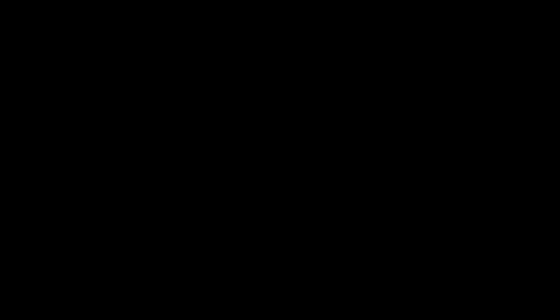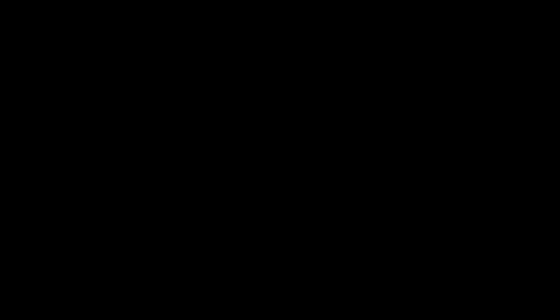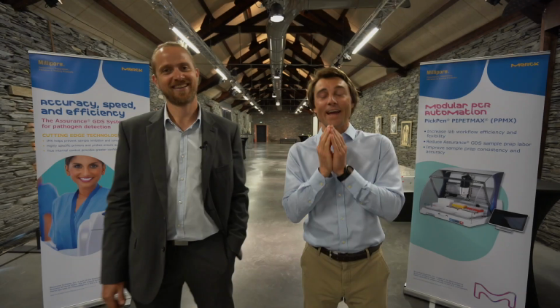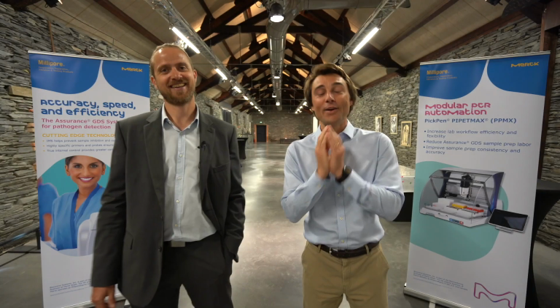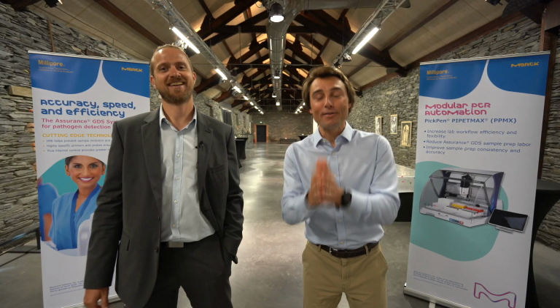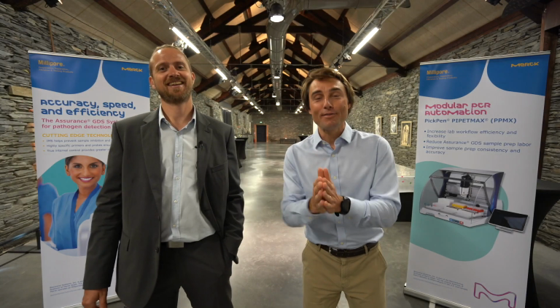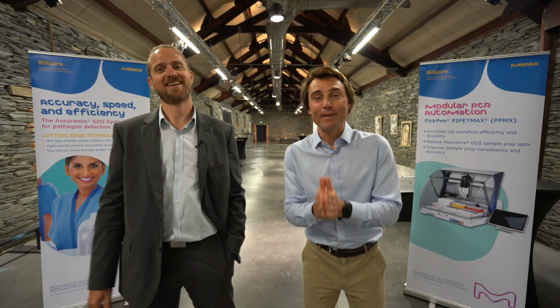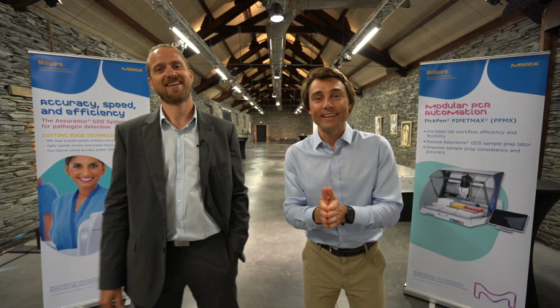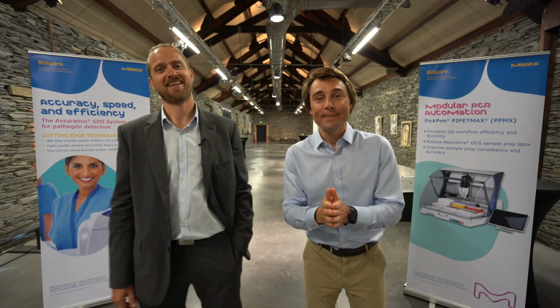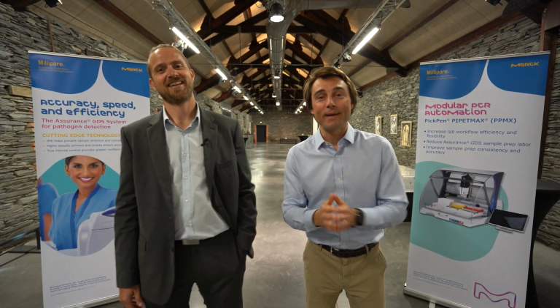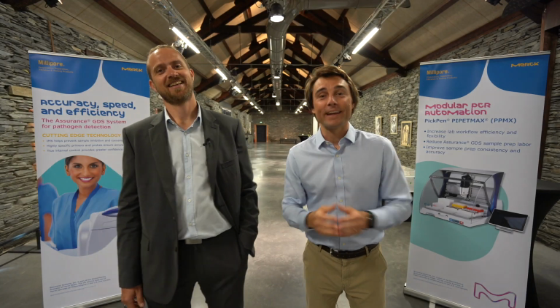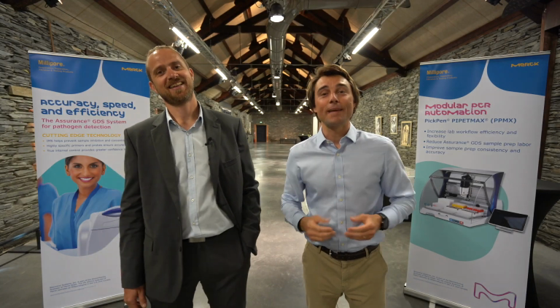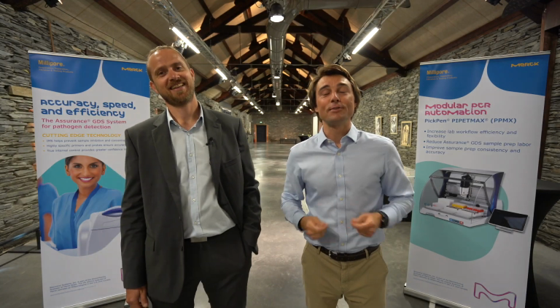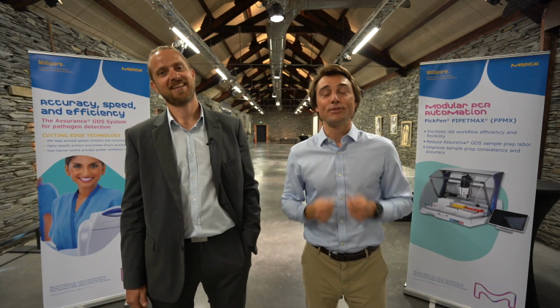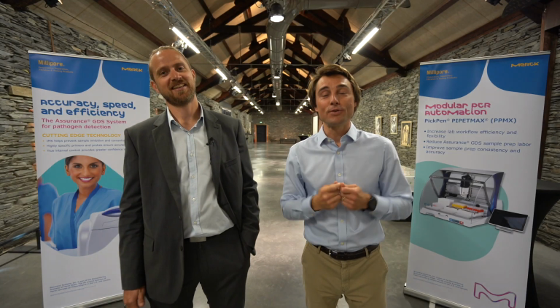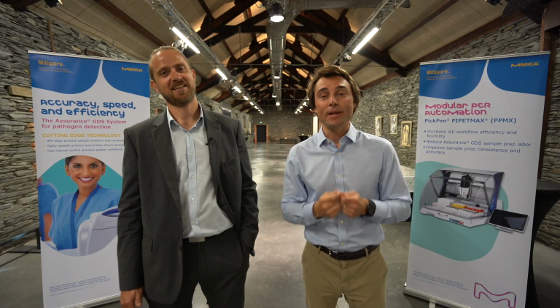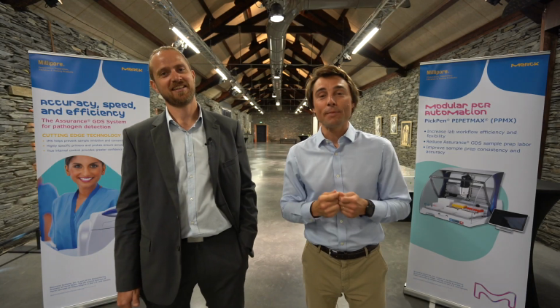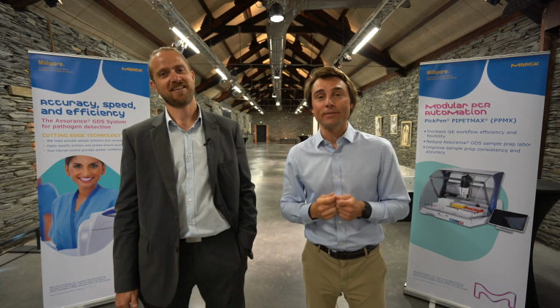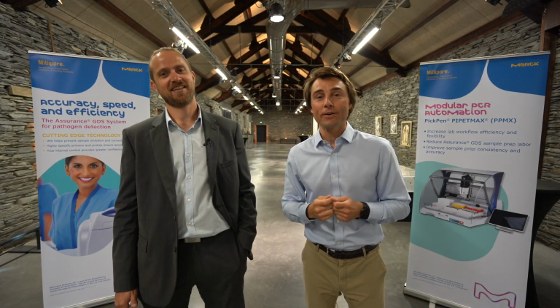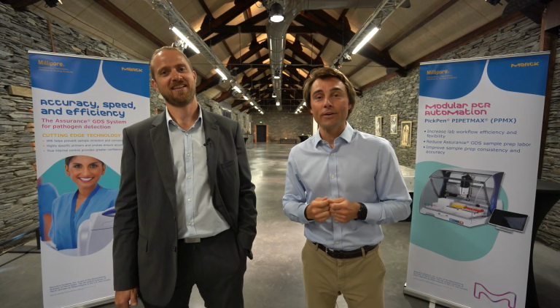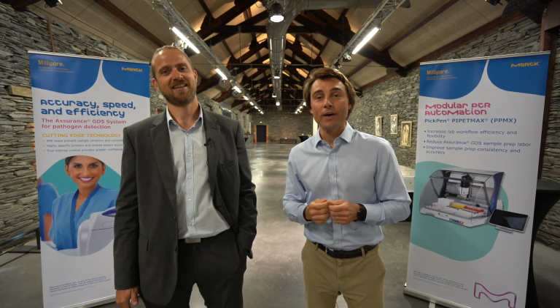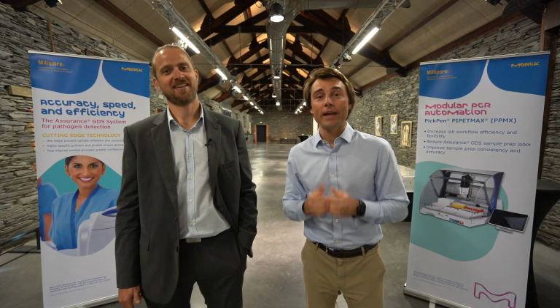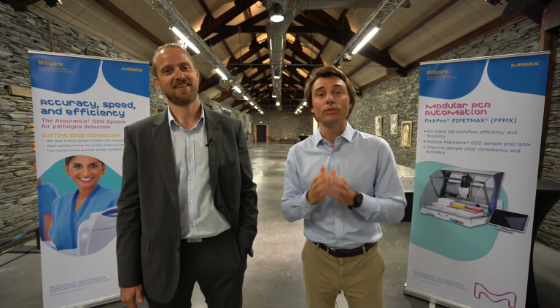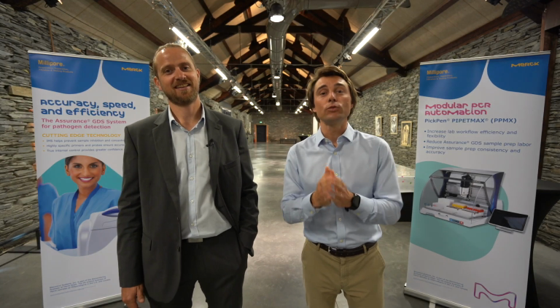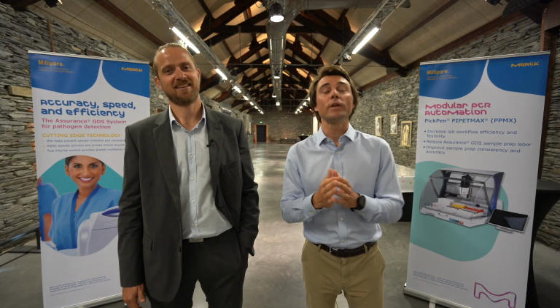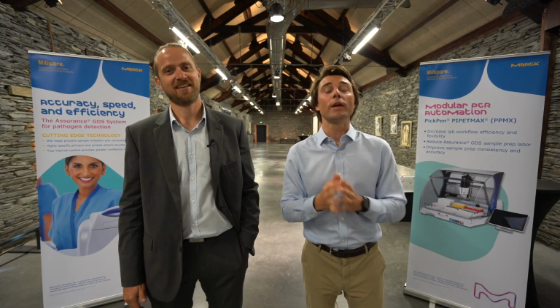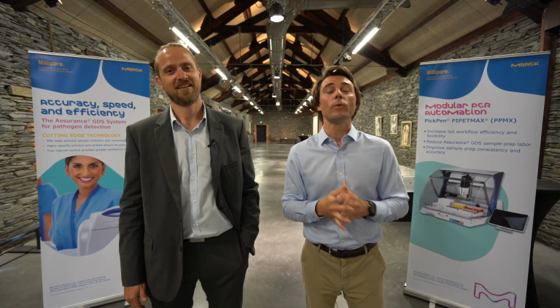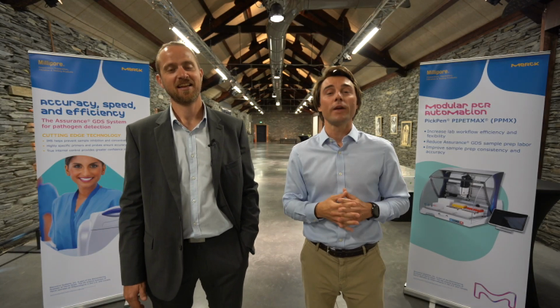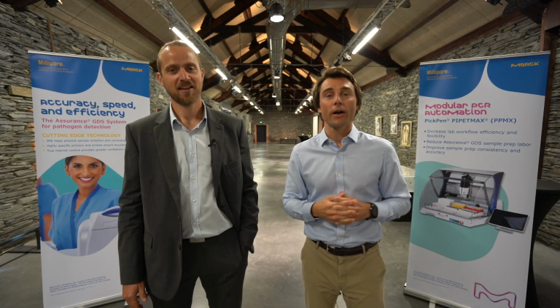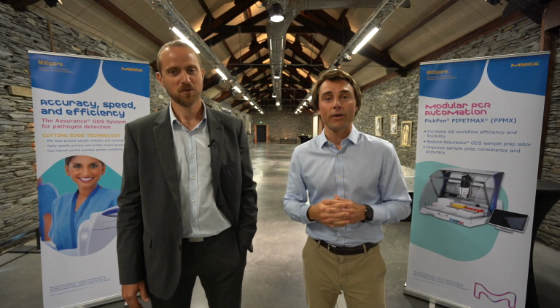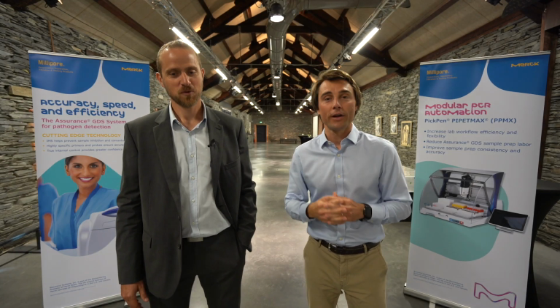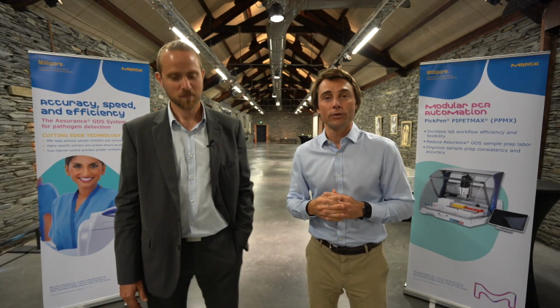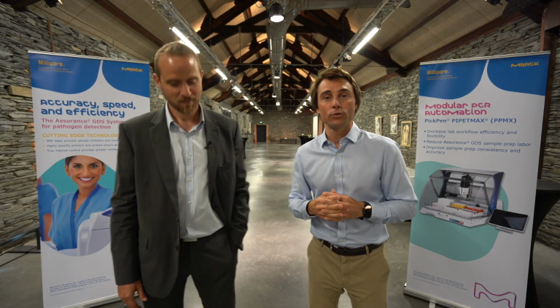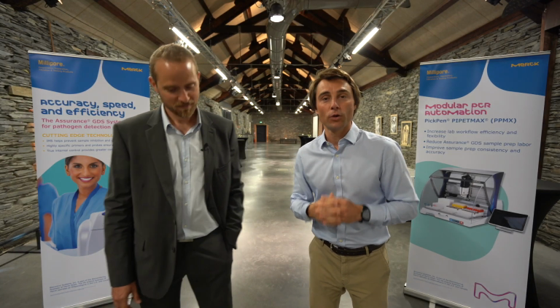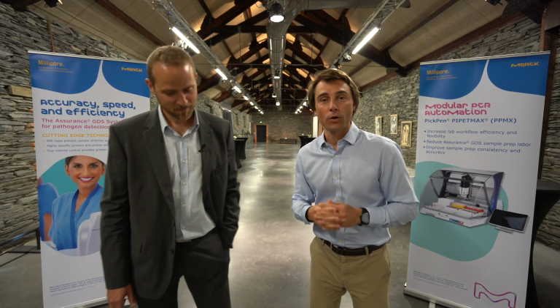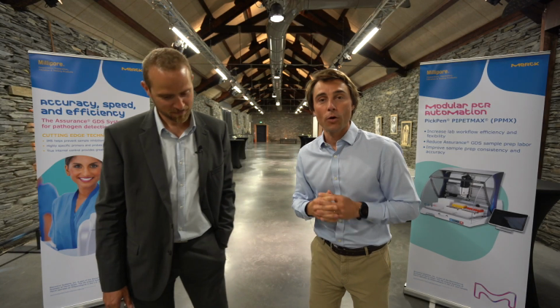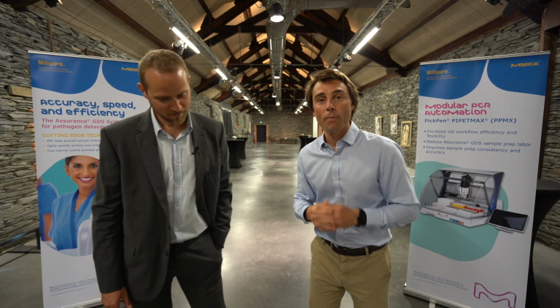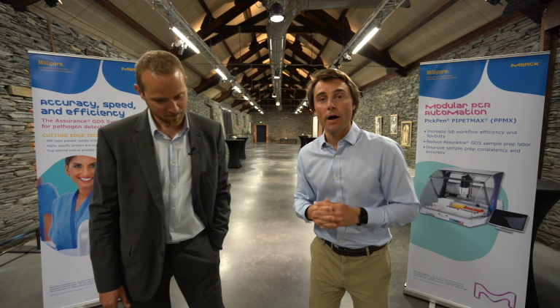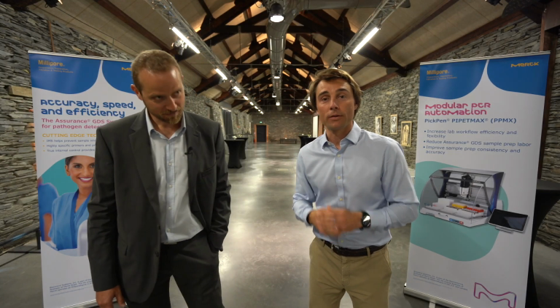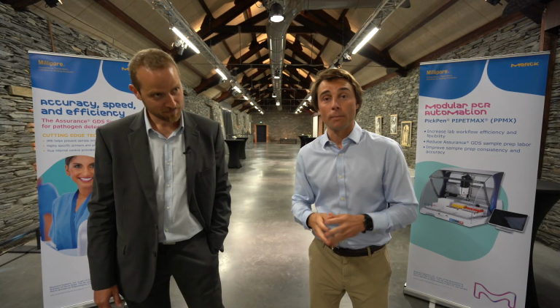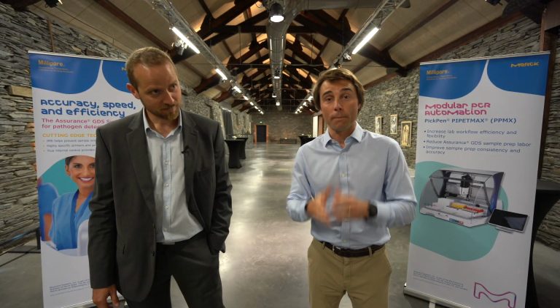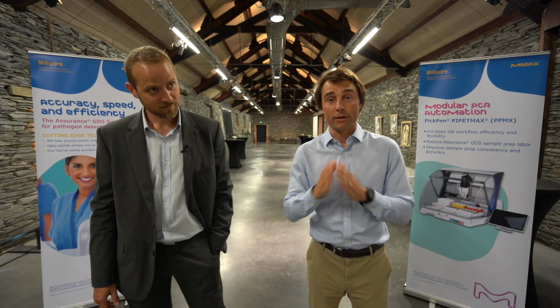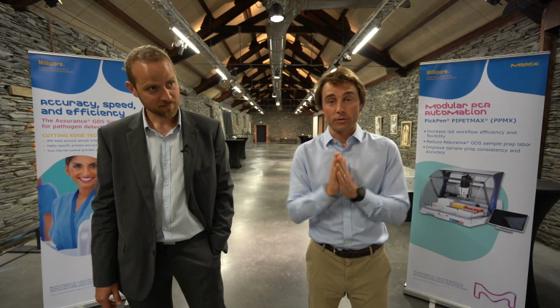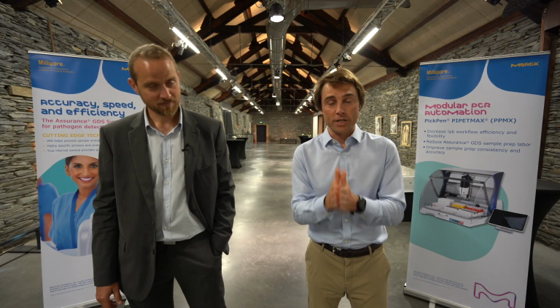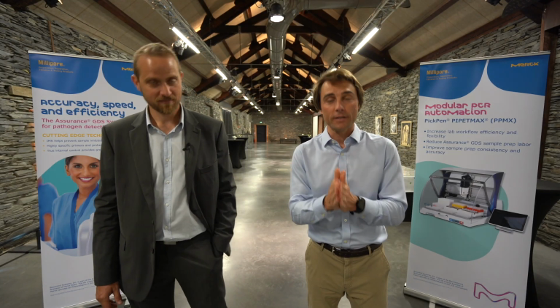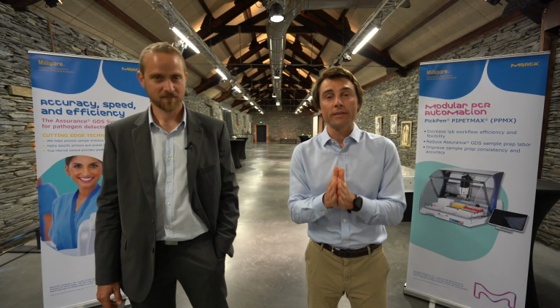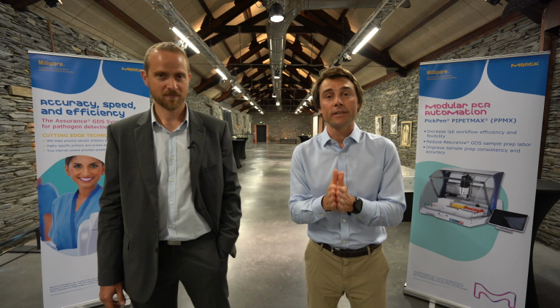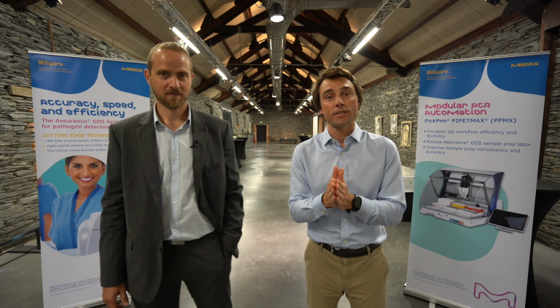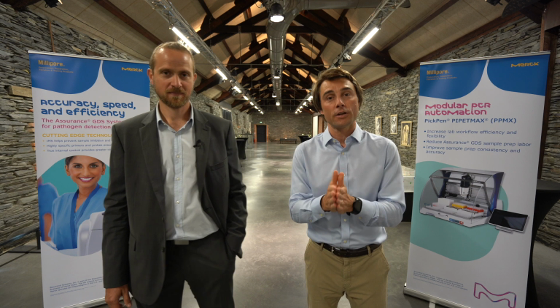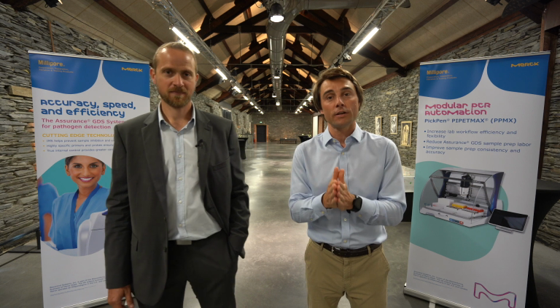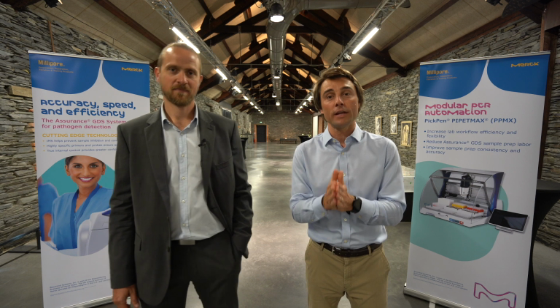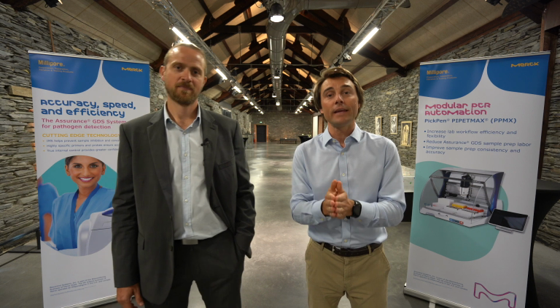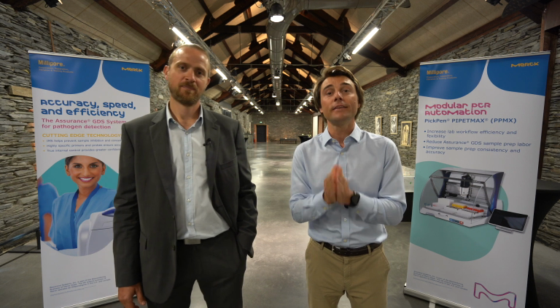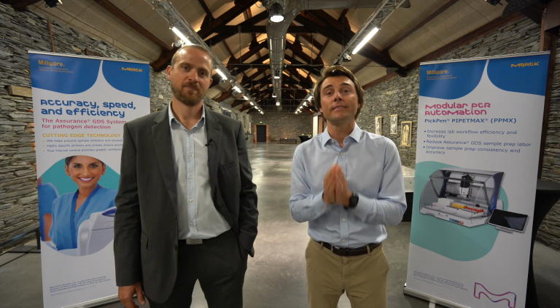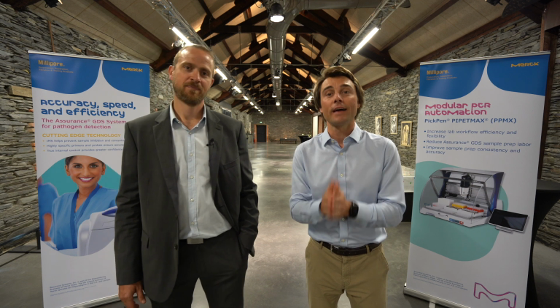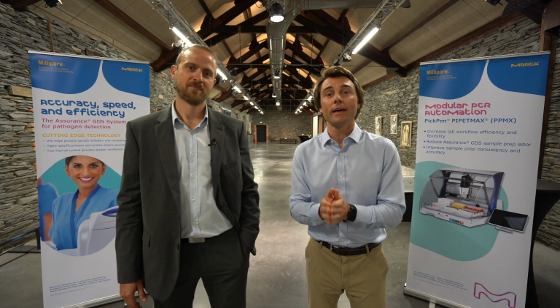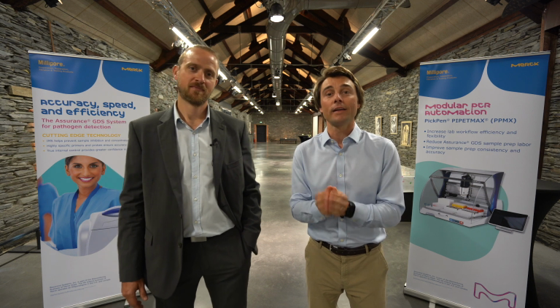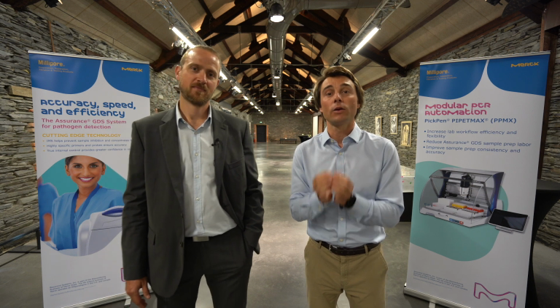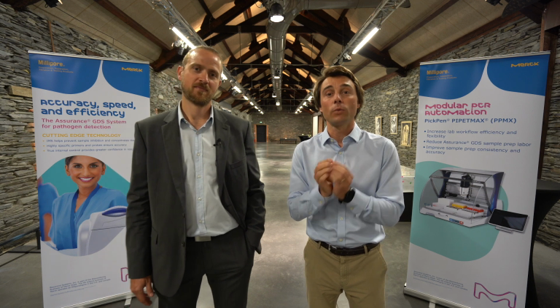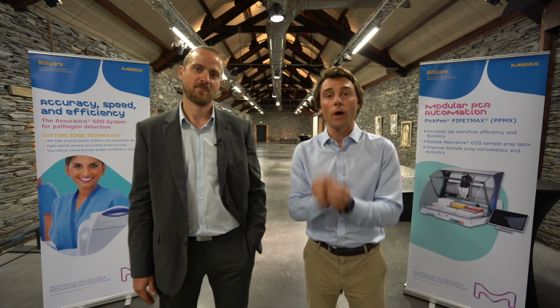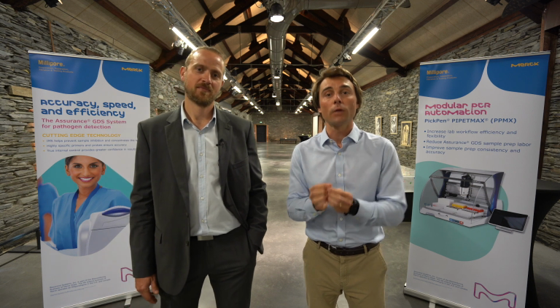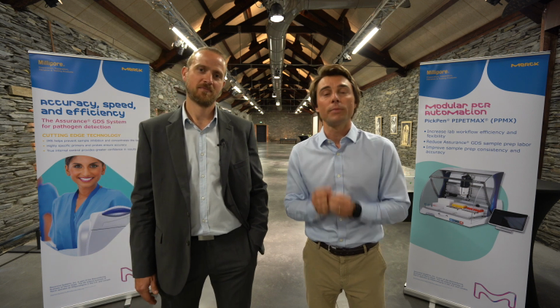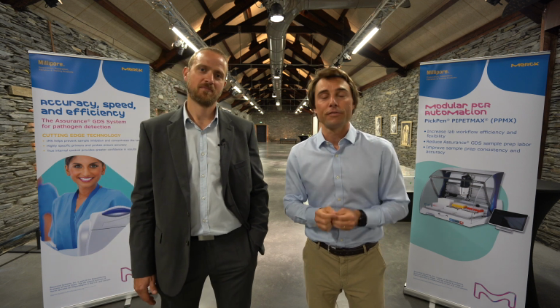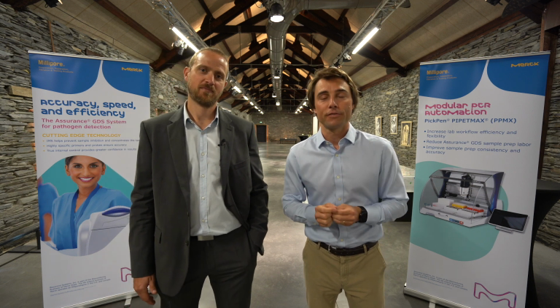Hello everybody, my name is Julia Pastor and today we are going to talk about pathogenic detection inside ground beef.